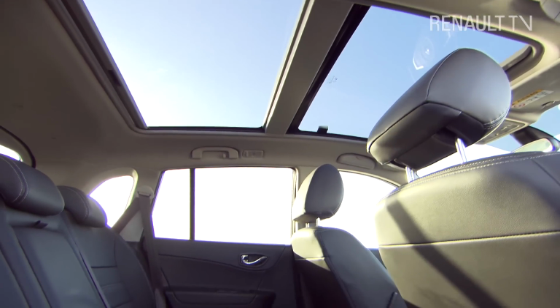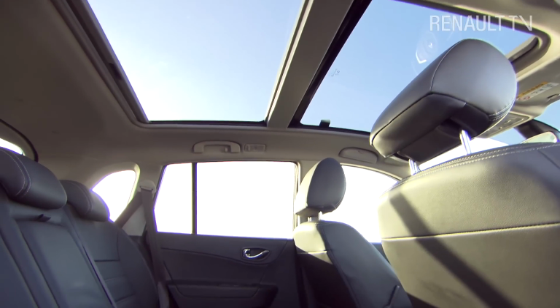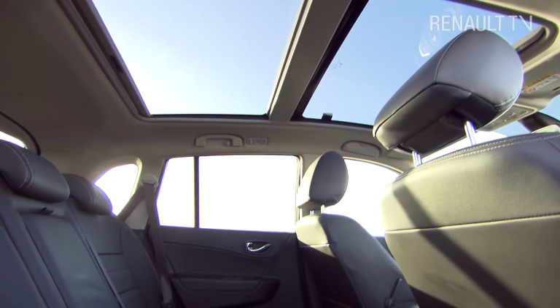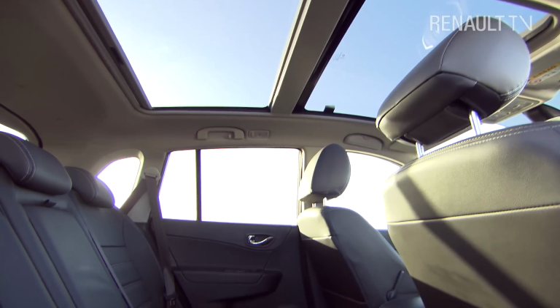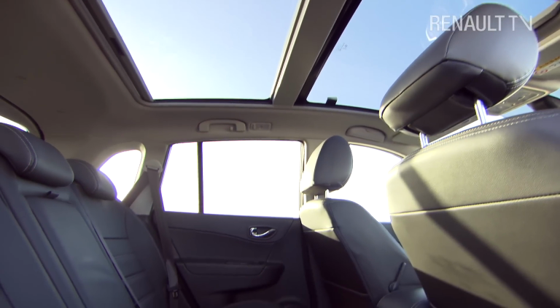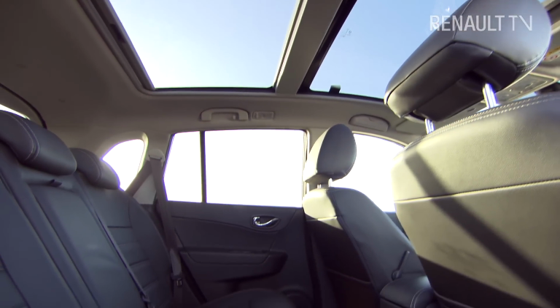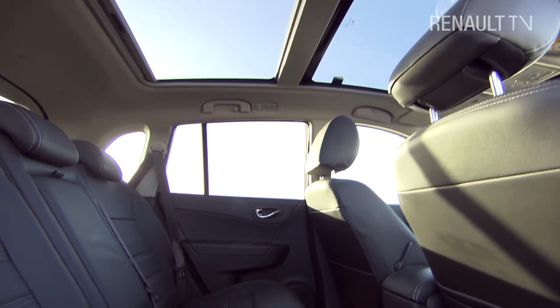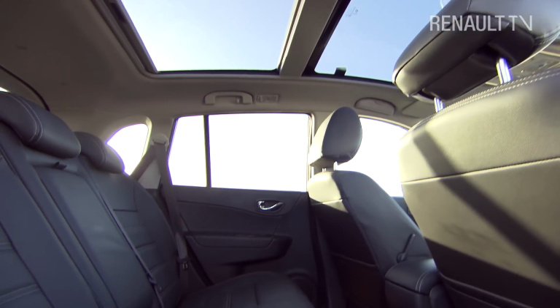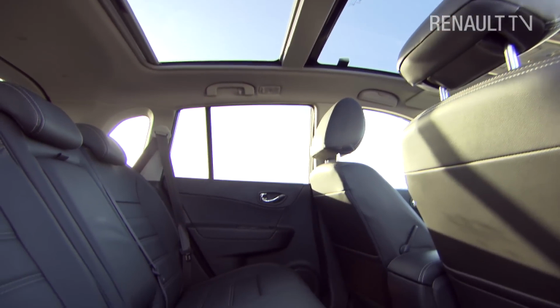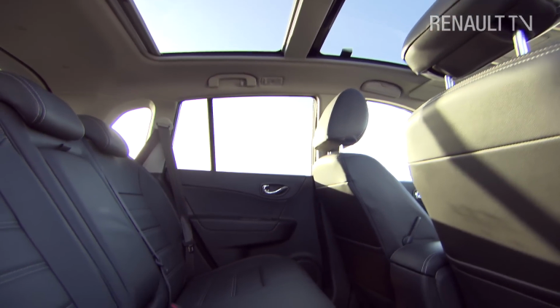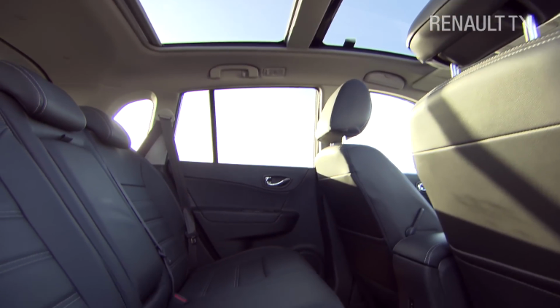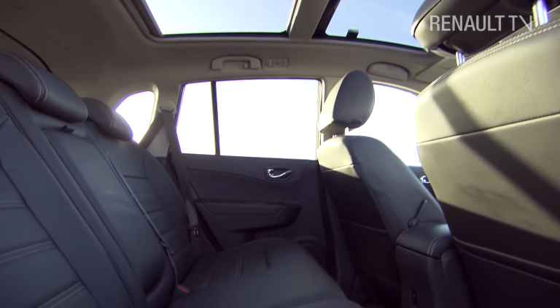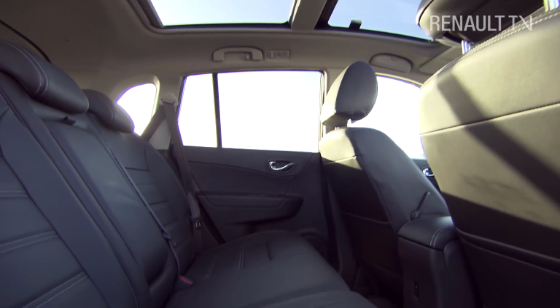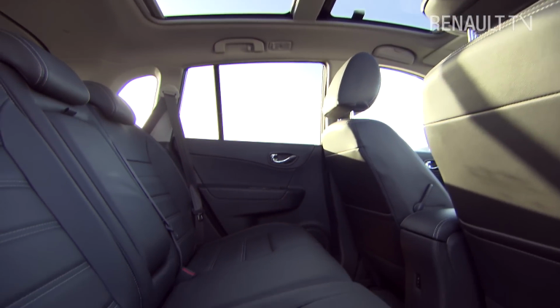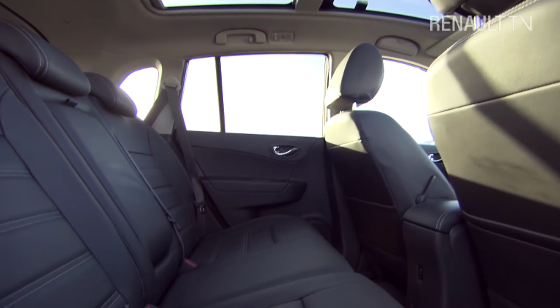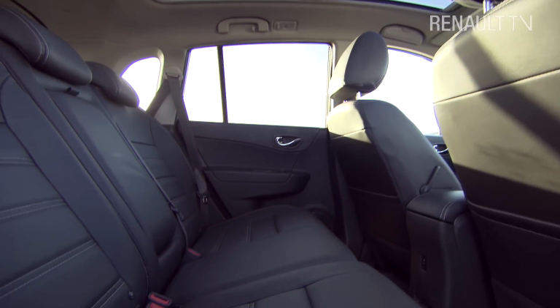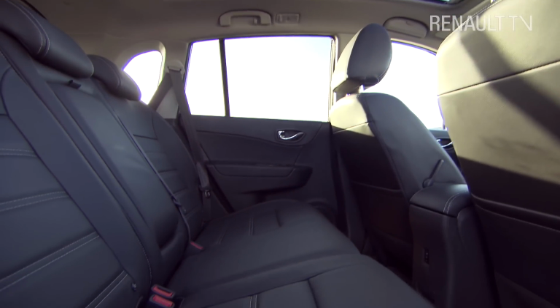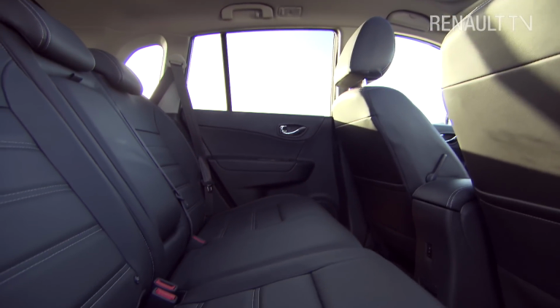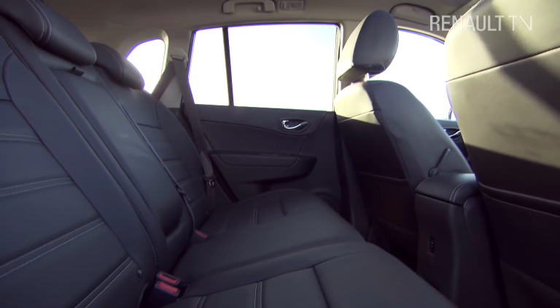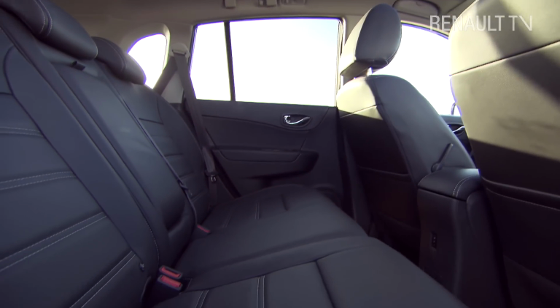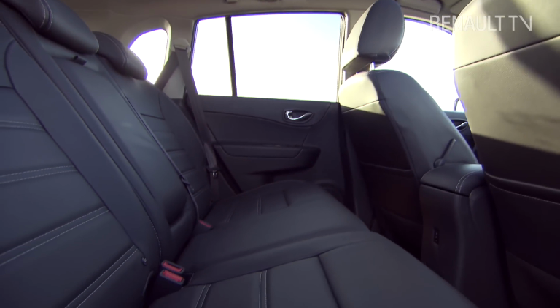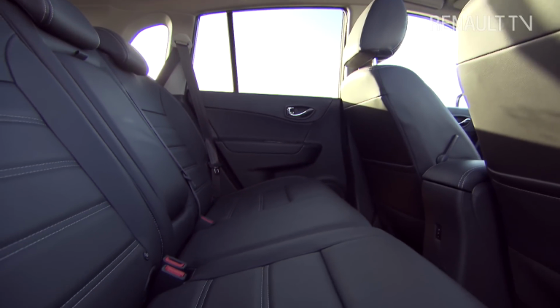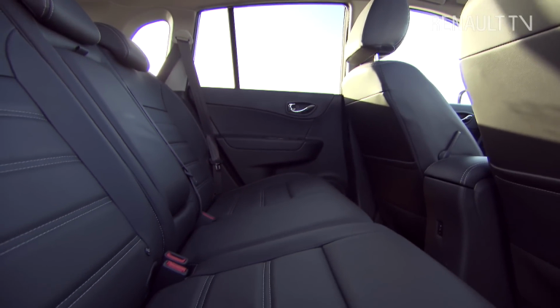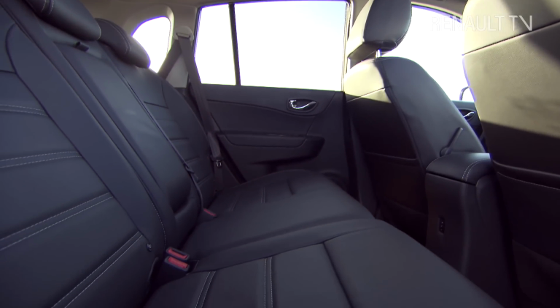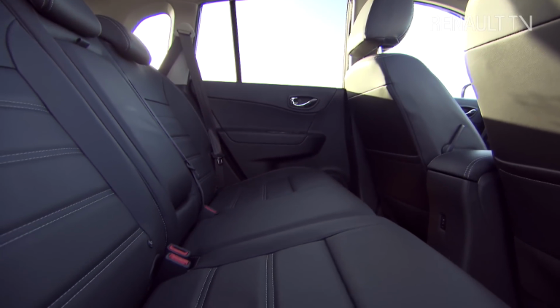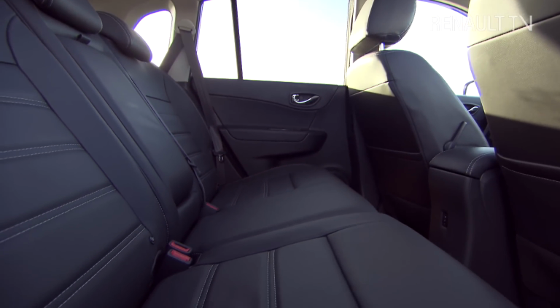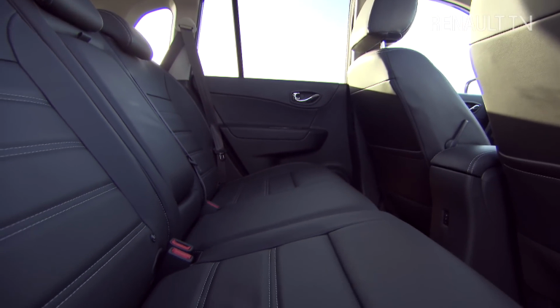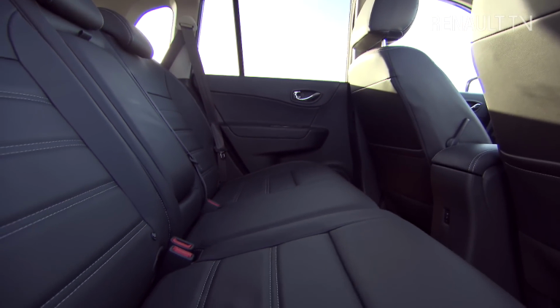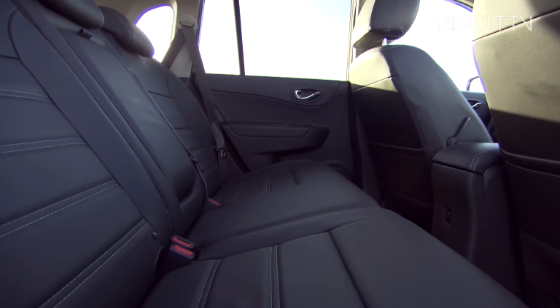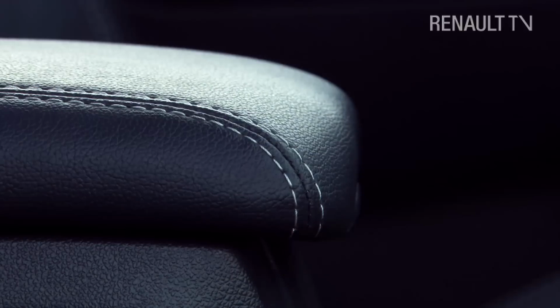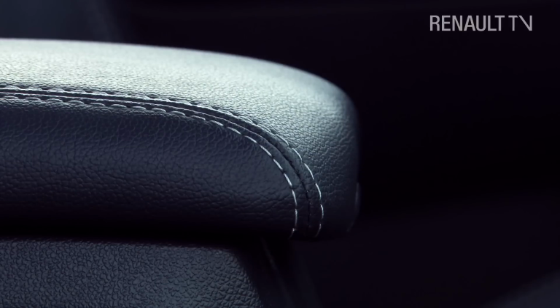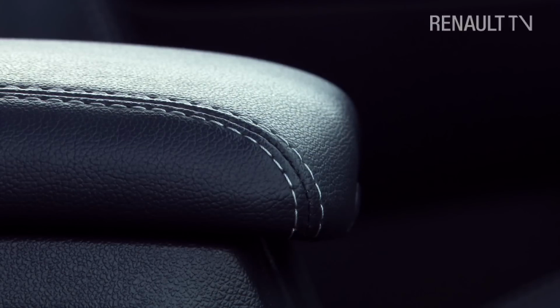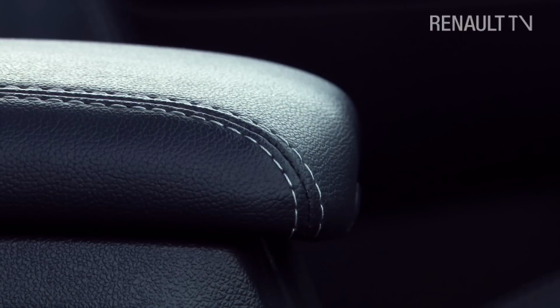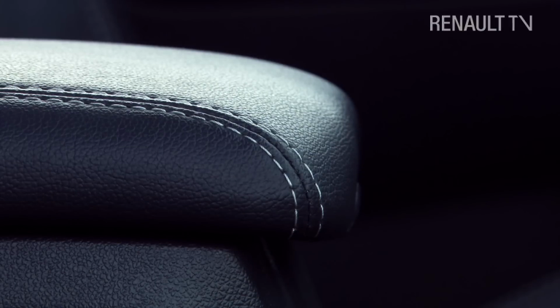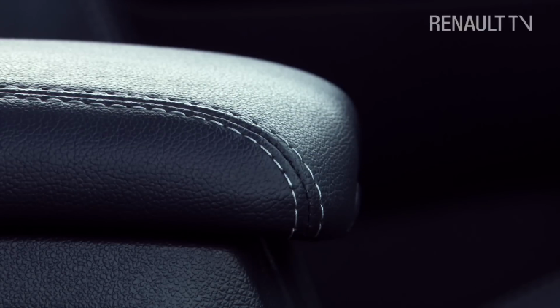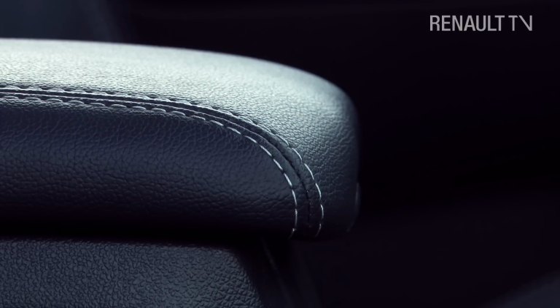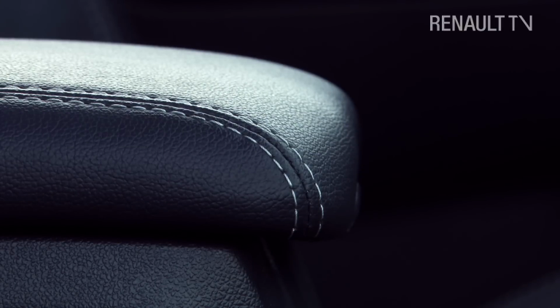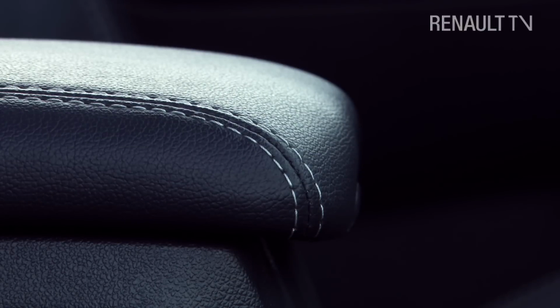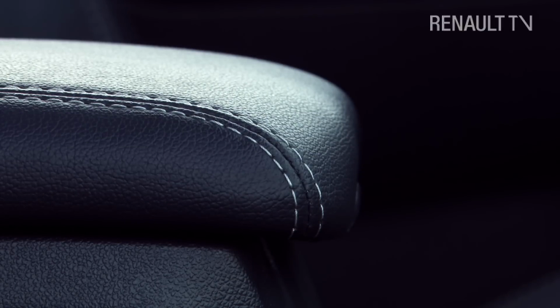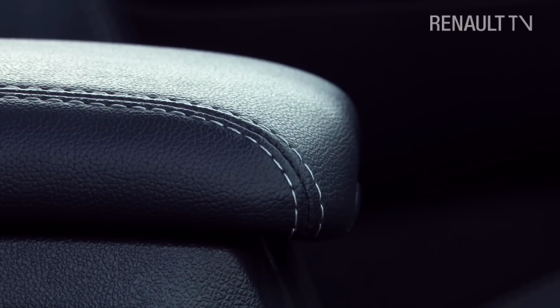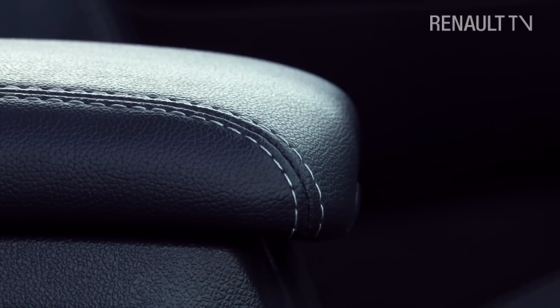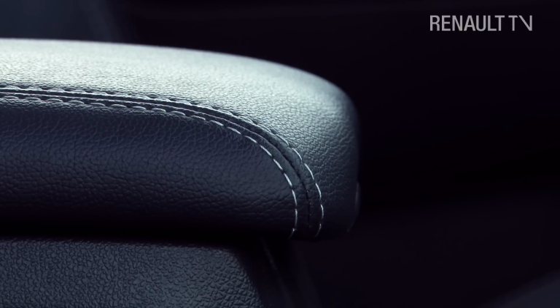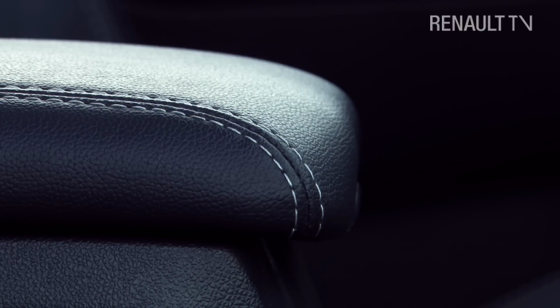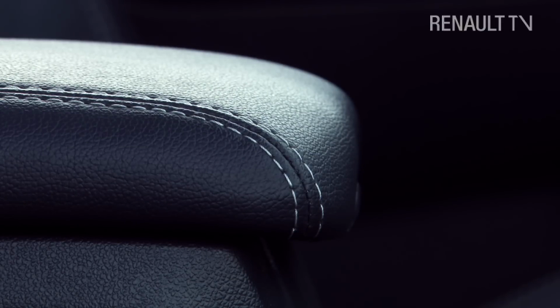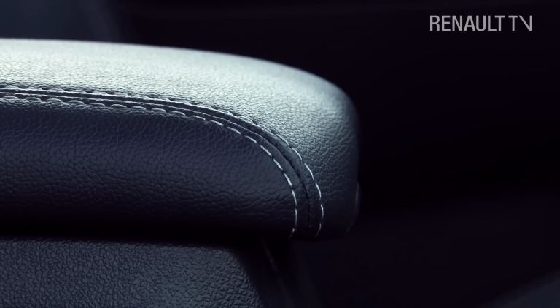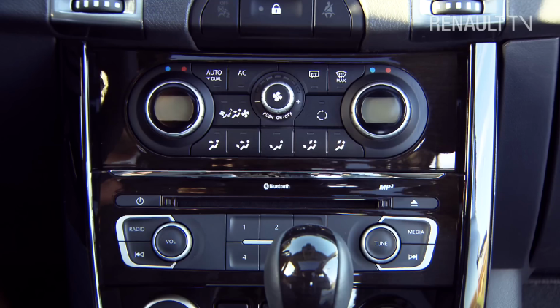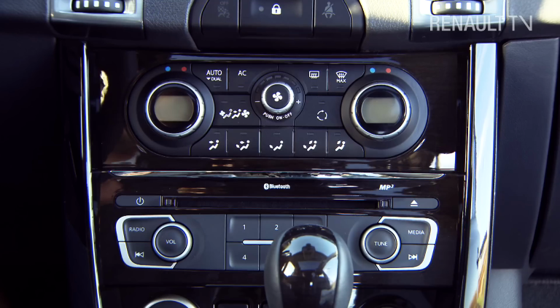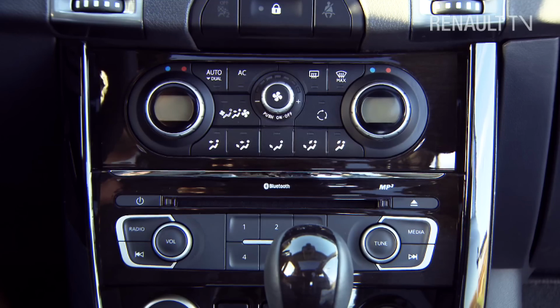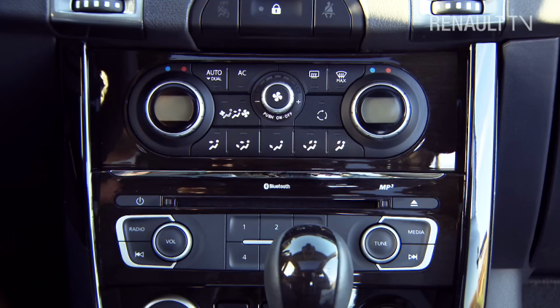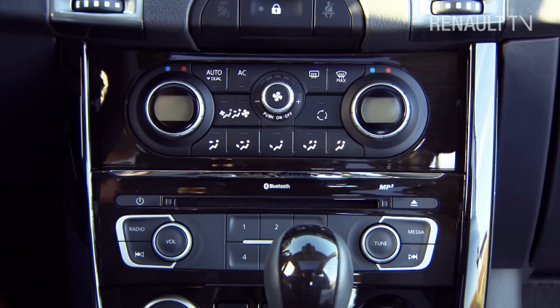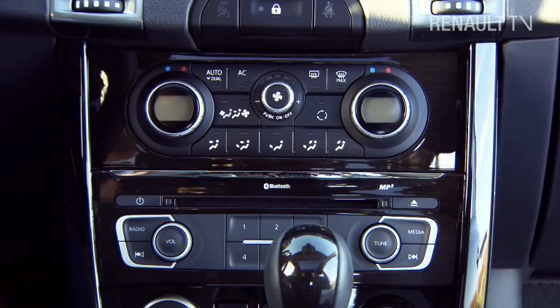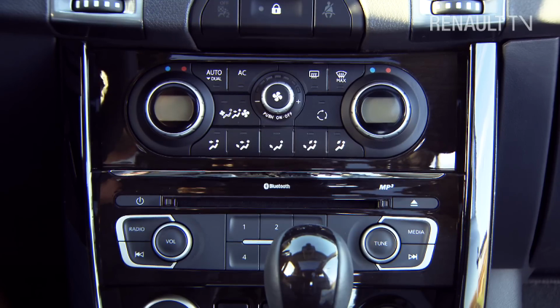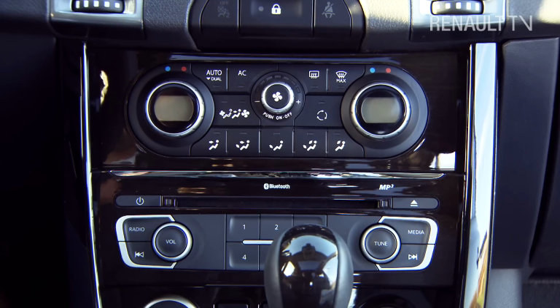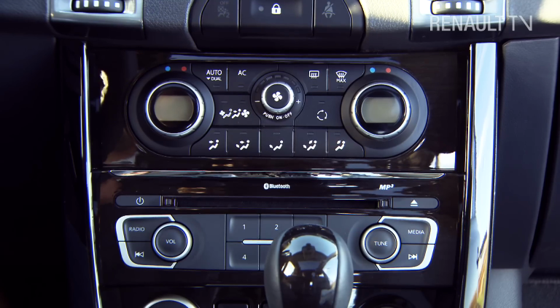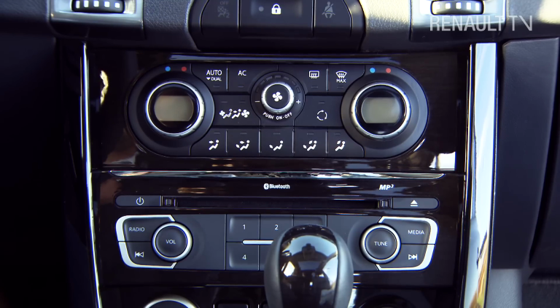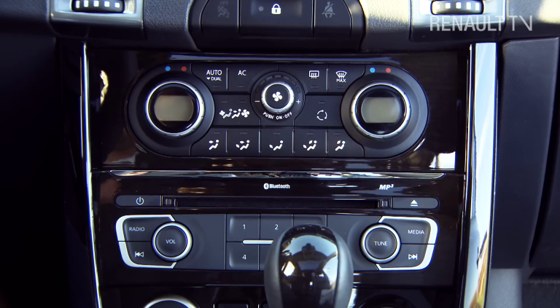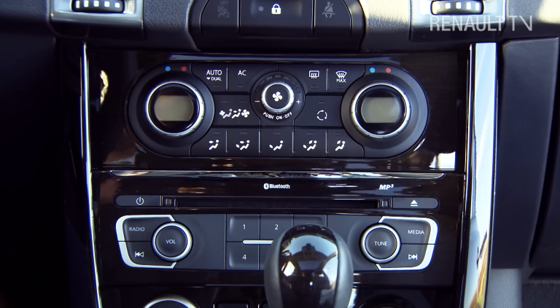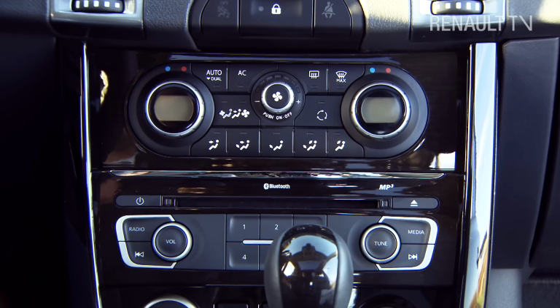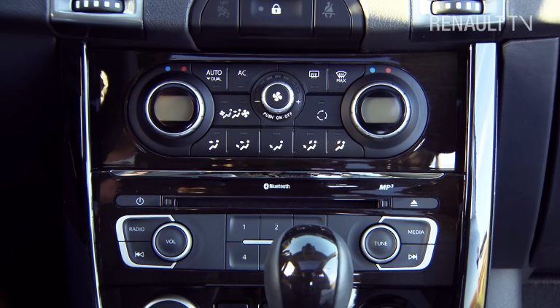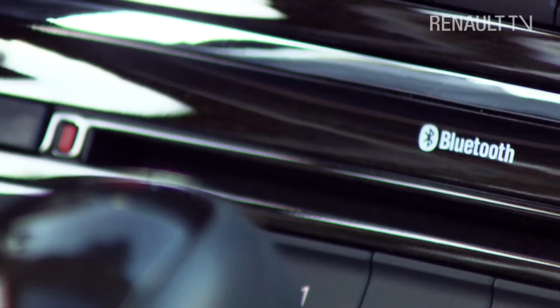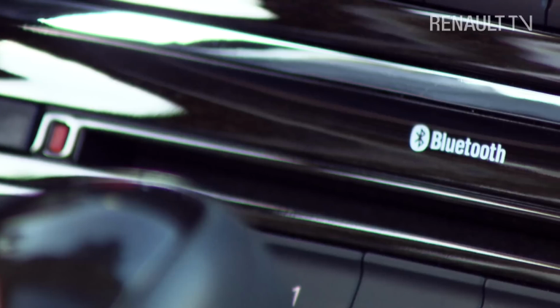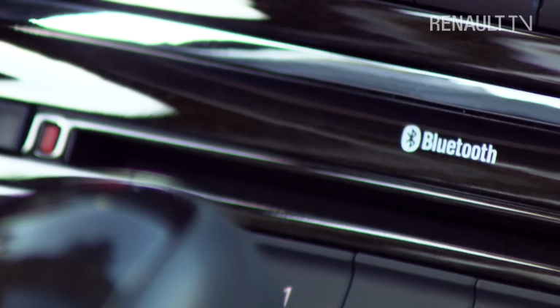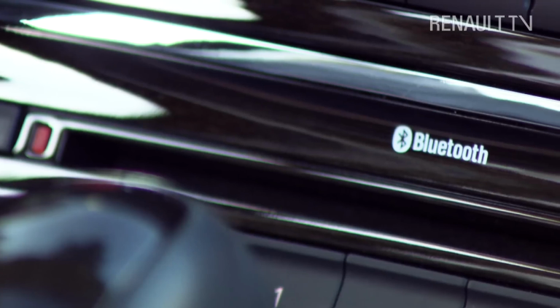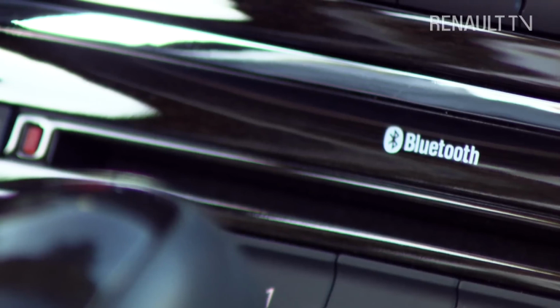Inside the roomy cabin, there's the option of a new trim with leather upholstery and a centre console with a satin trim finish and wood inserts.